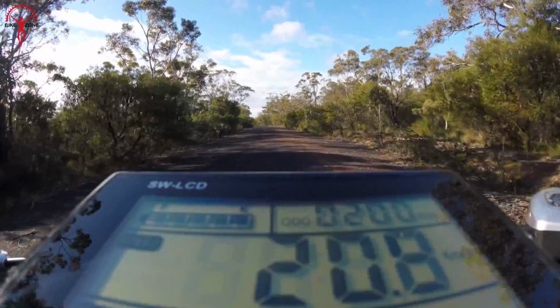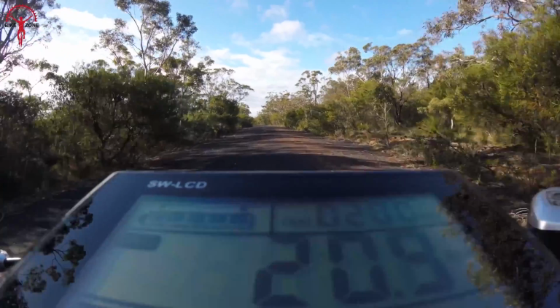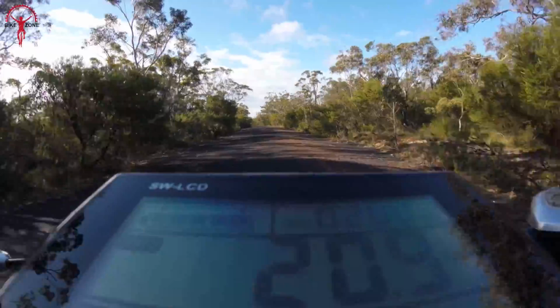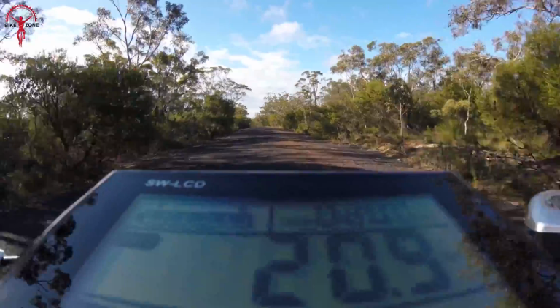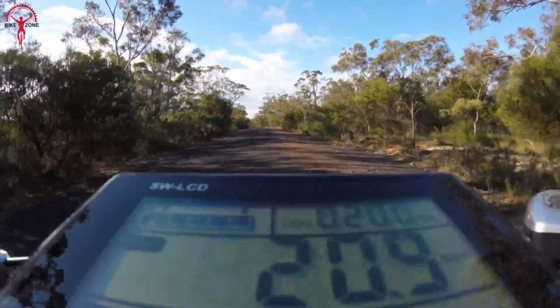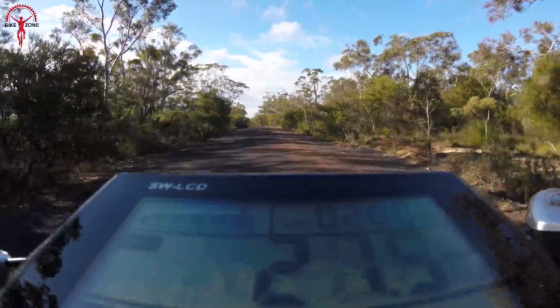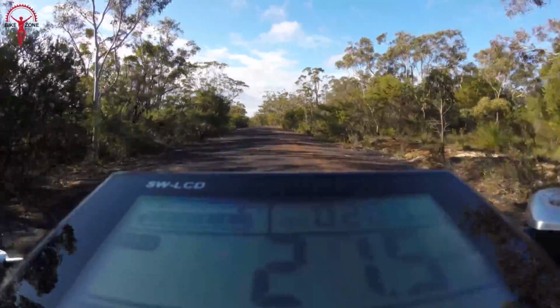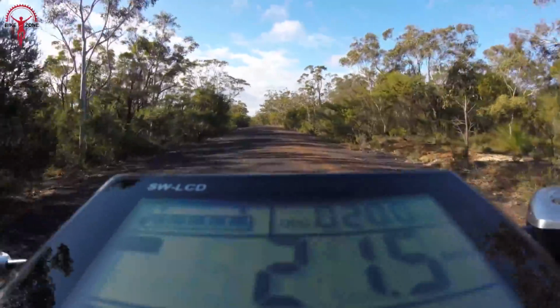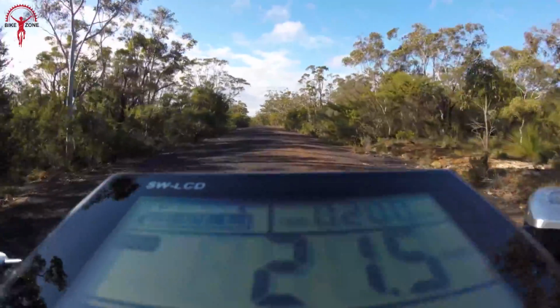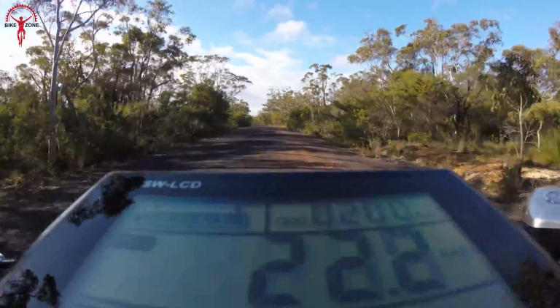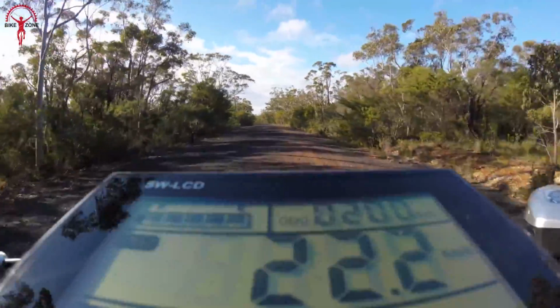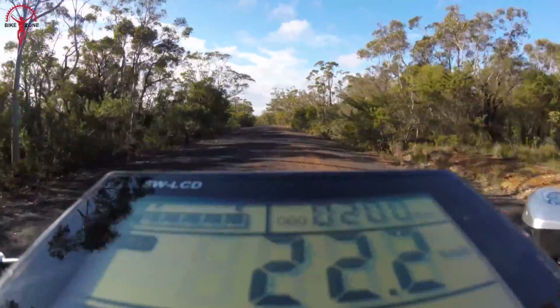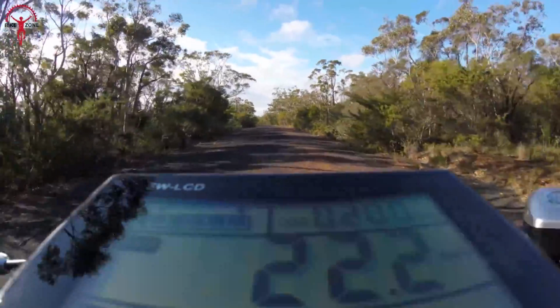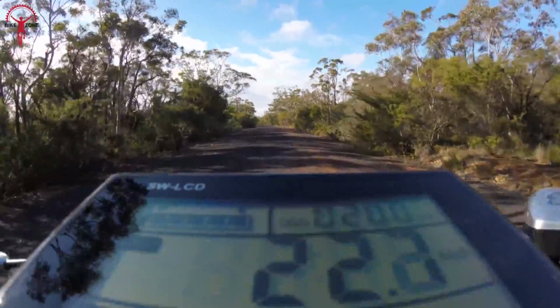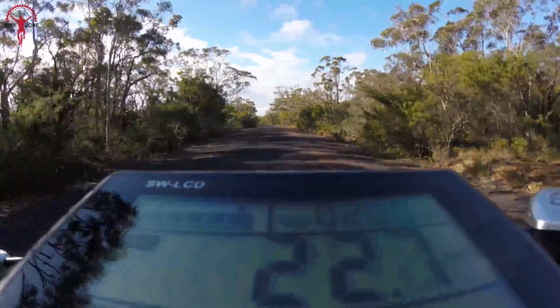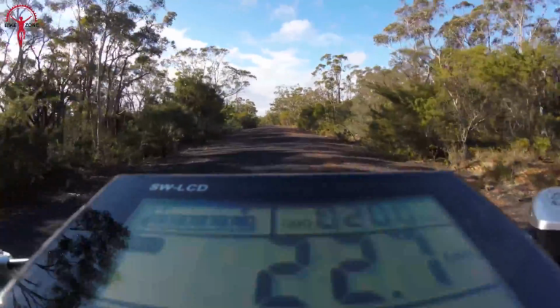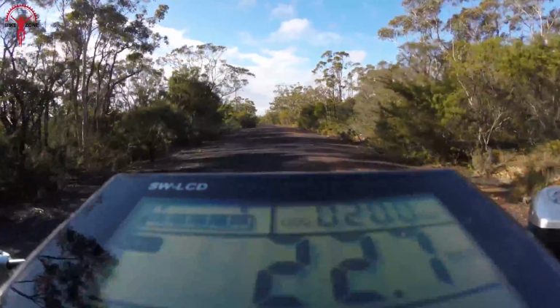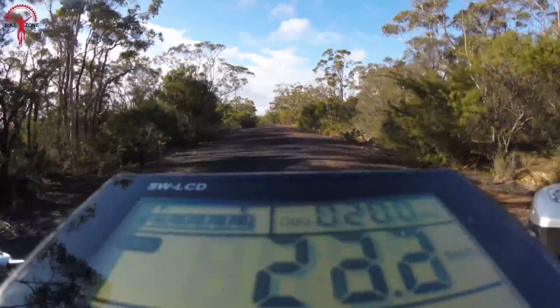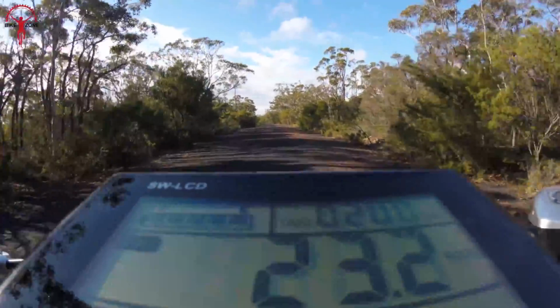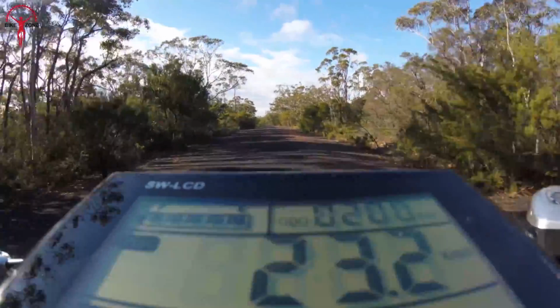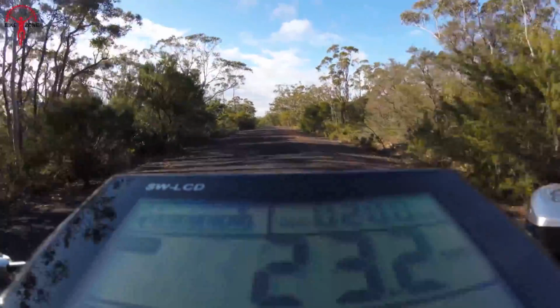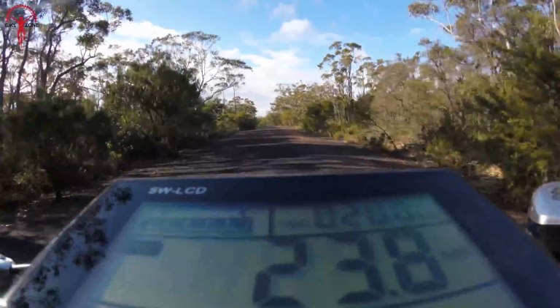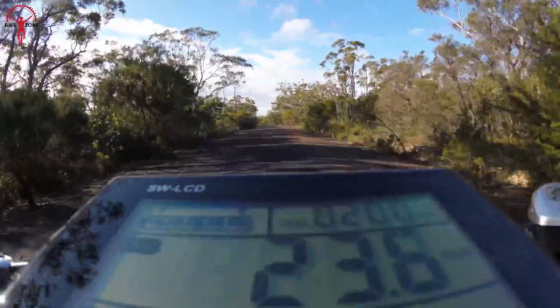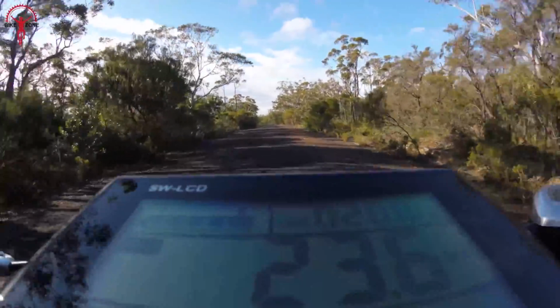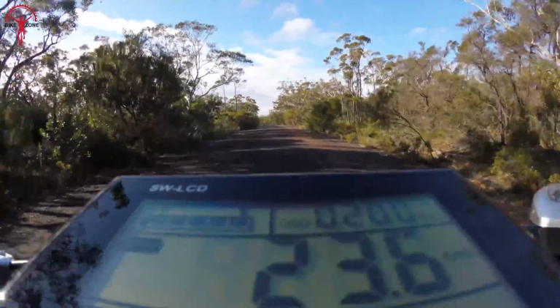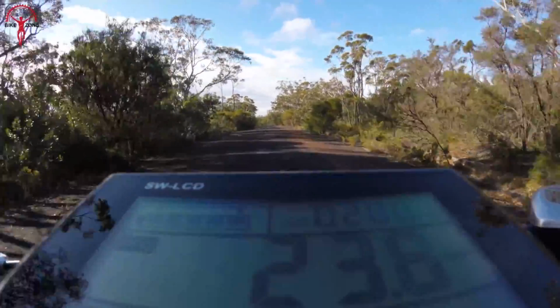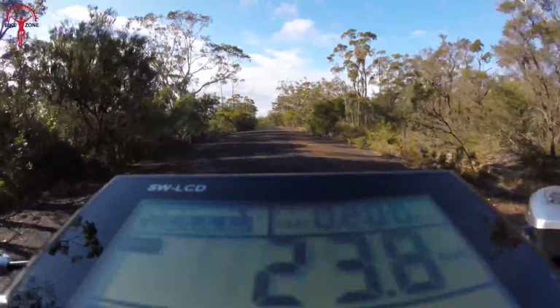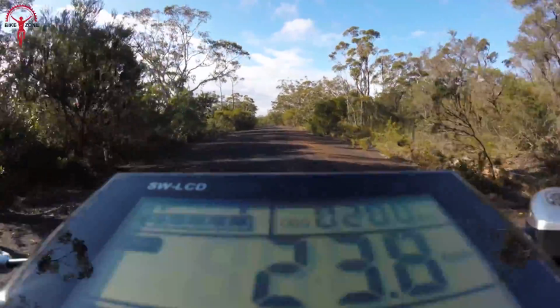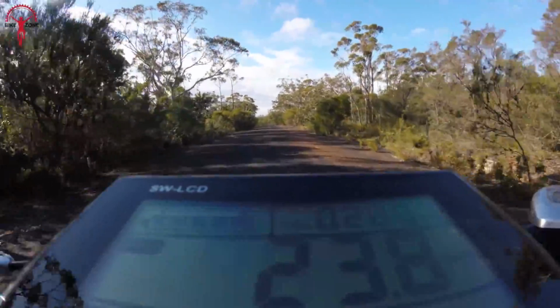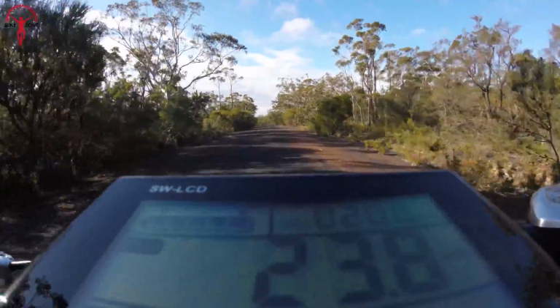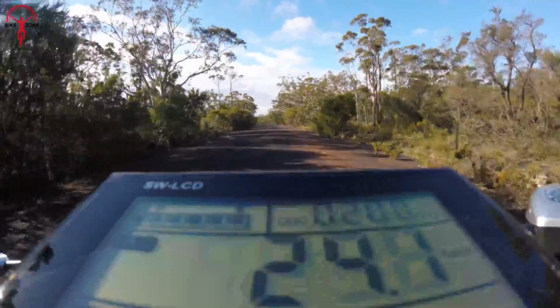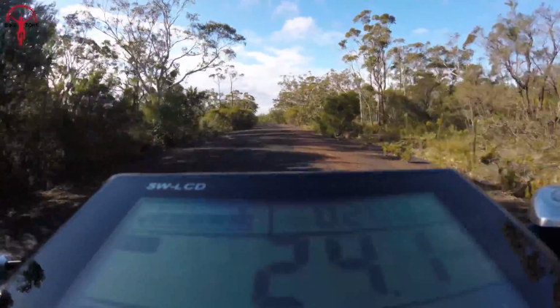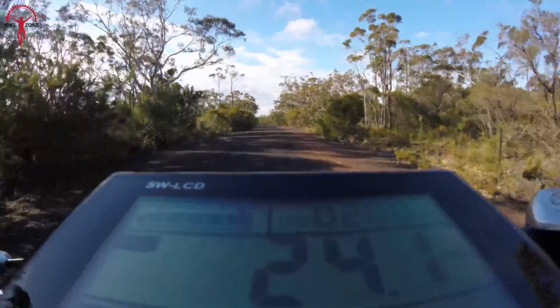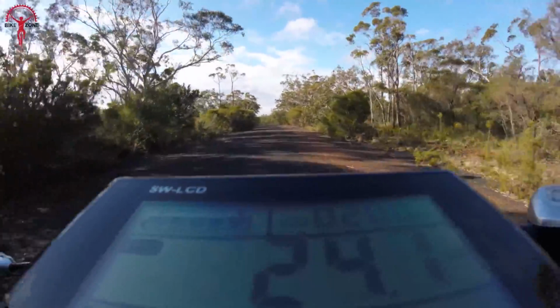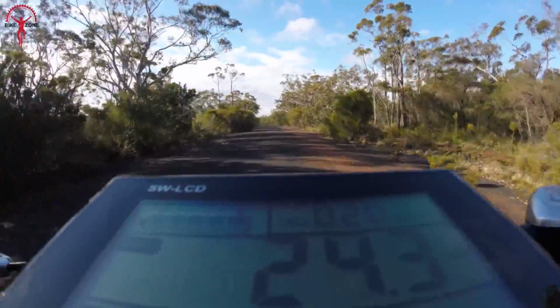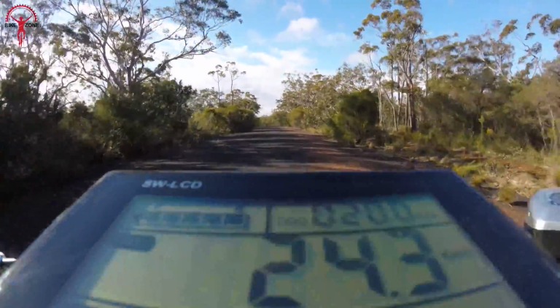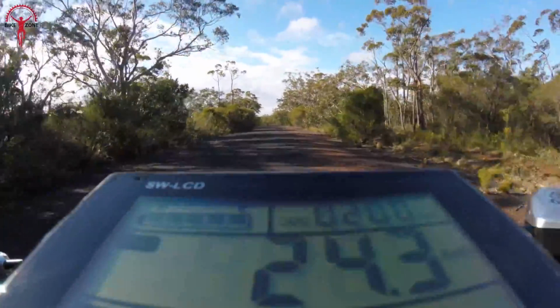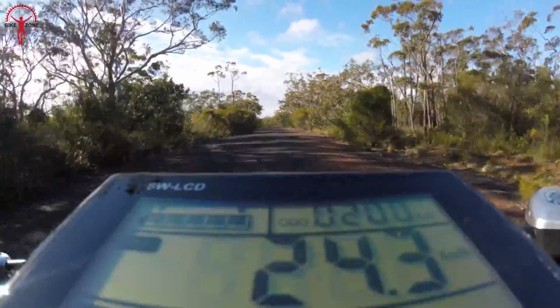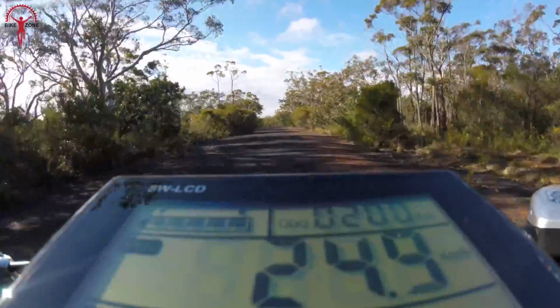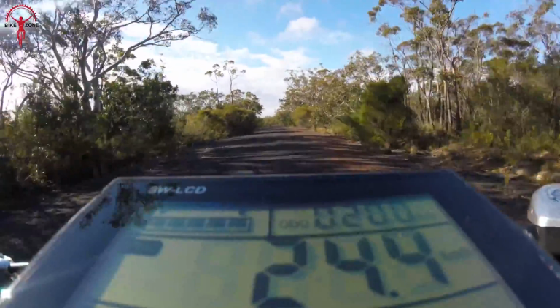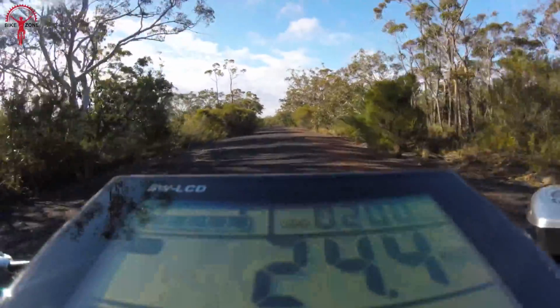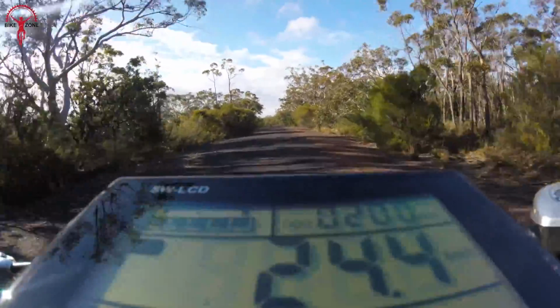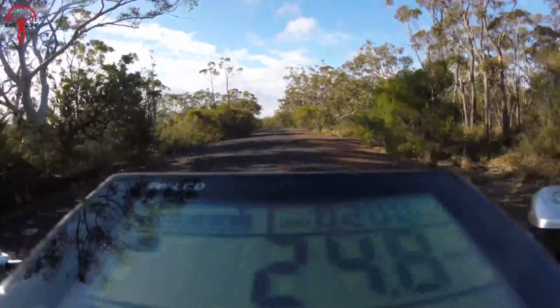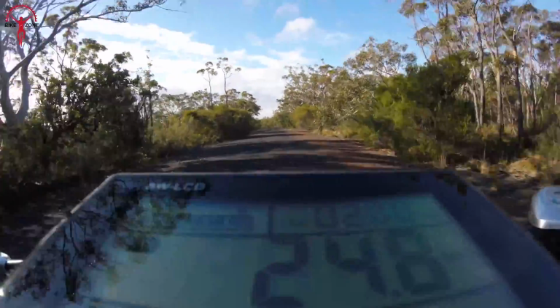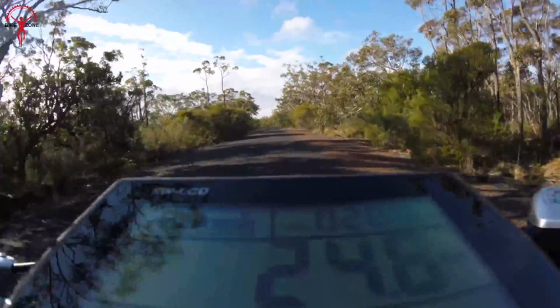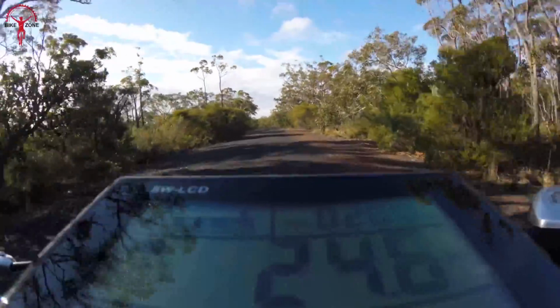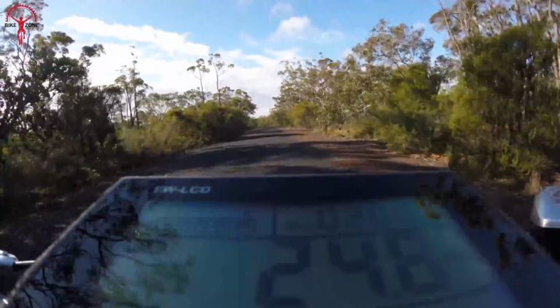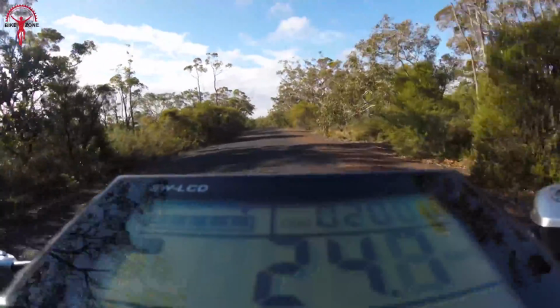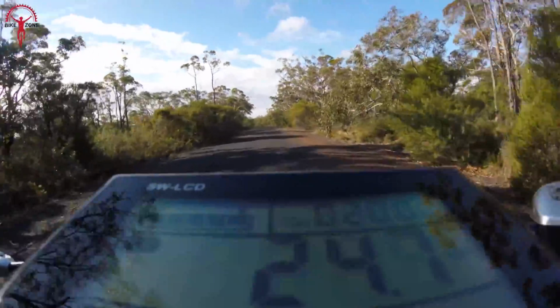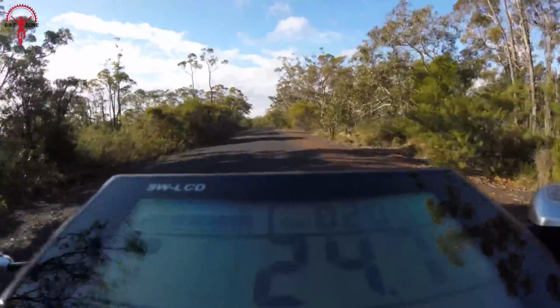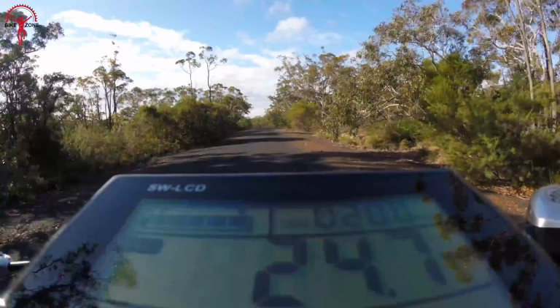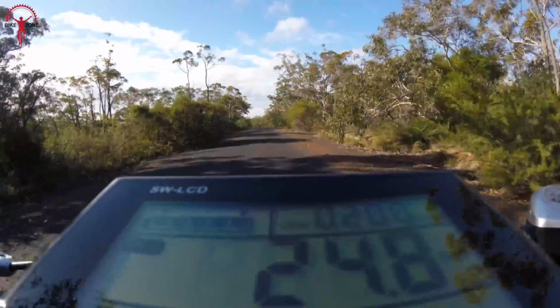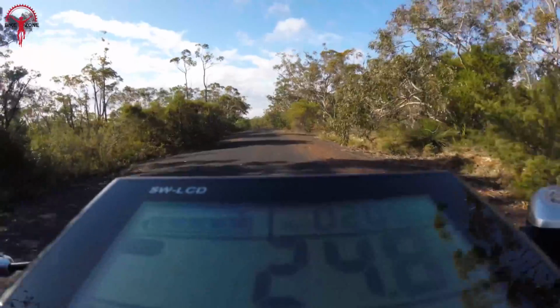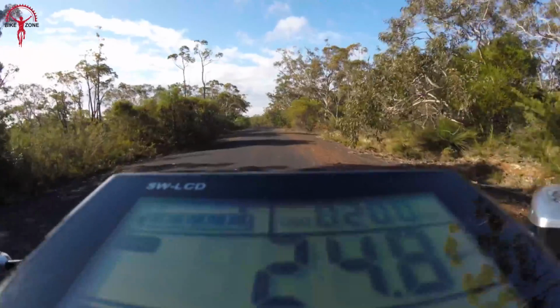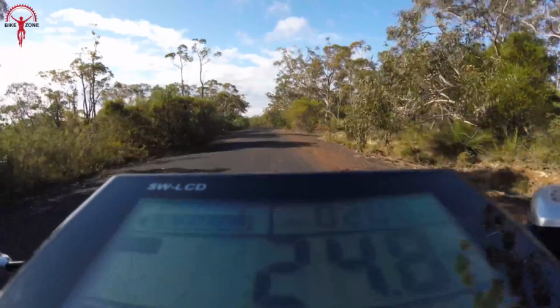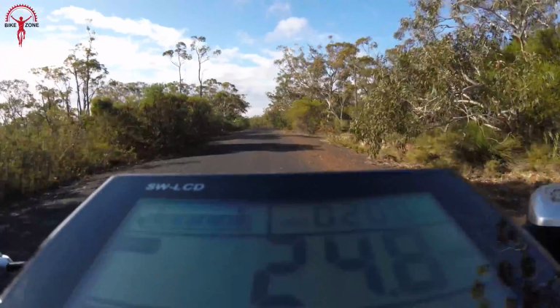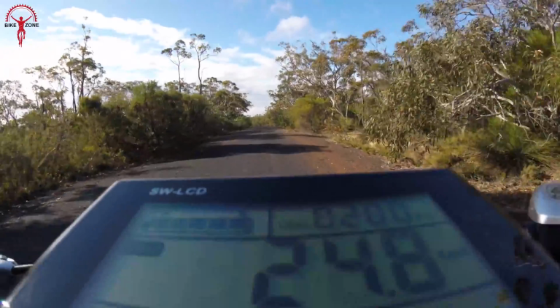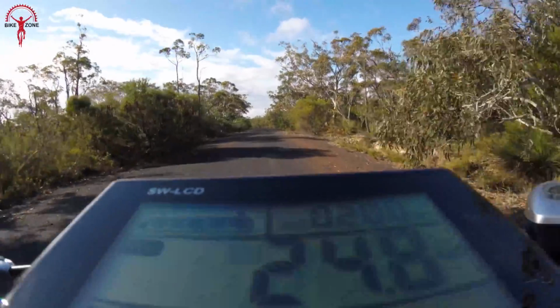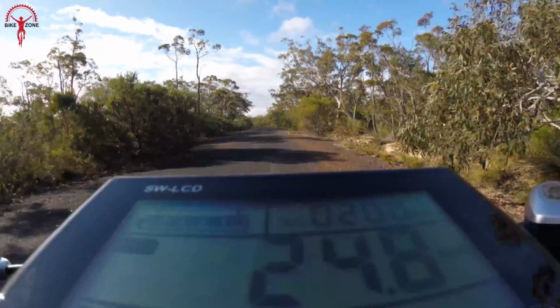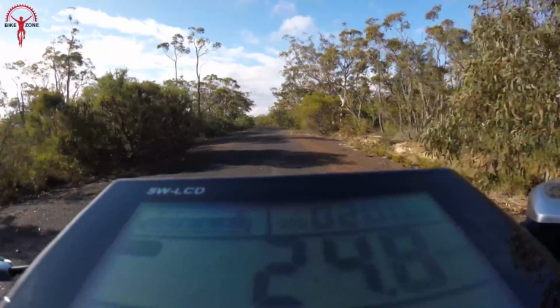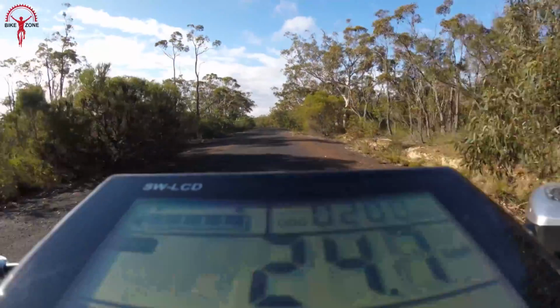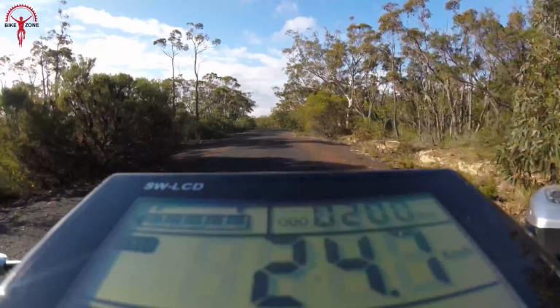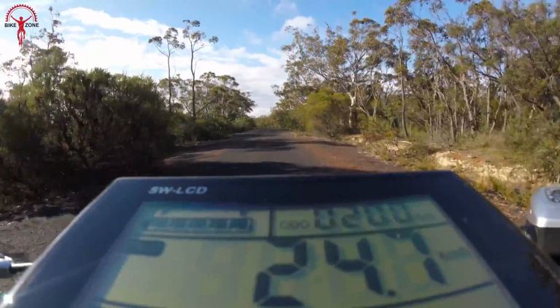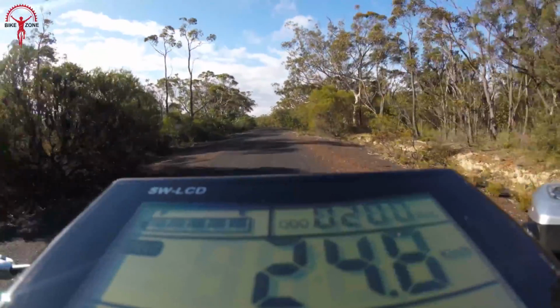Its built-in LCD display shows all essential information such as battery percentage, speed, distance, and much more.